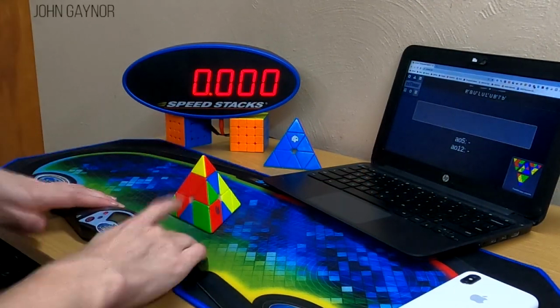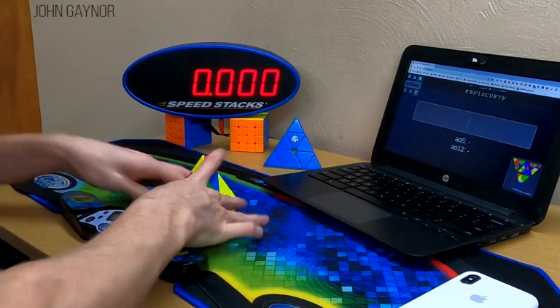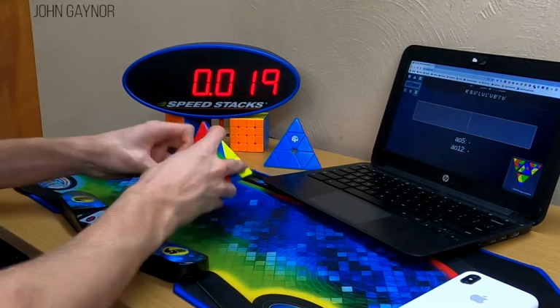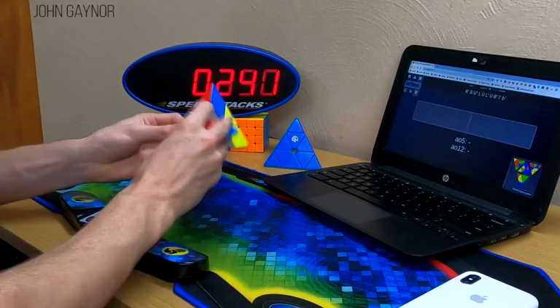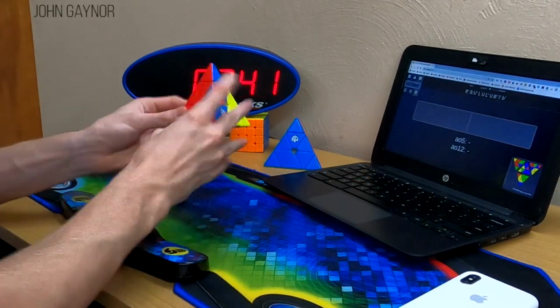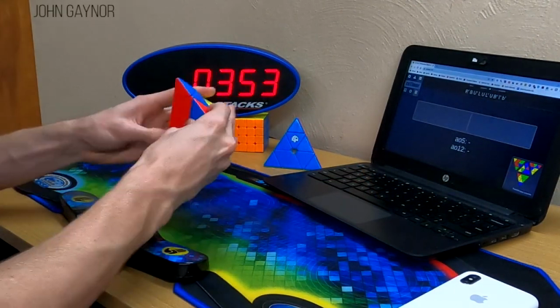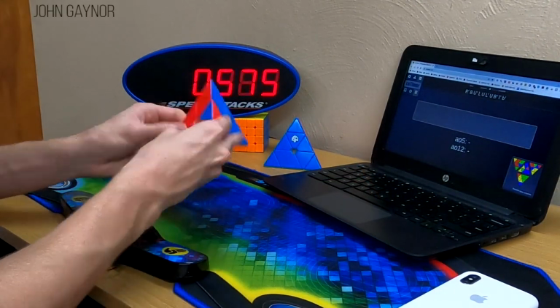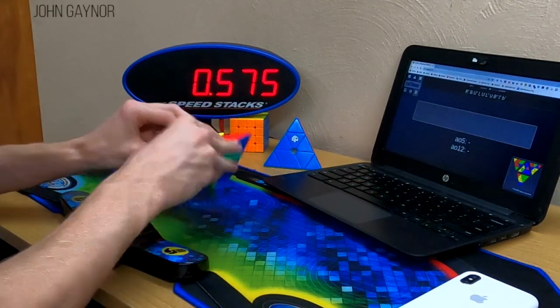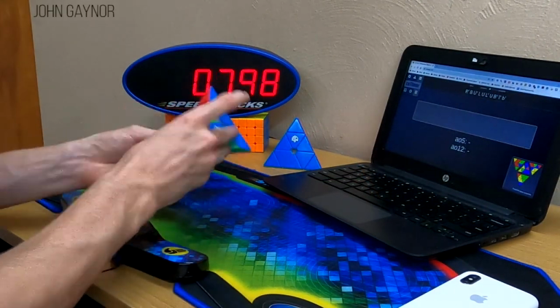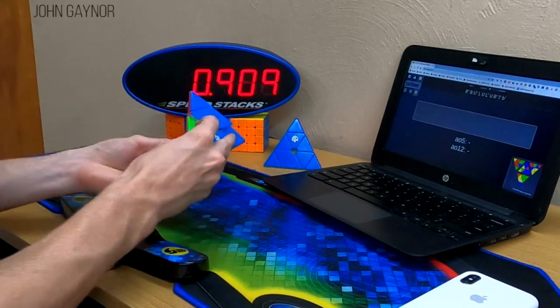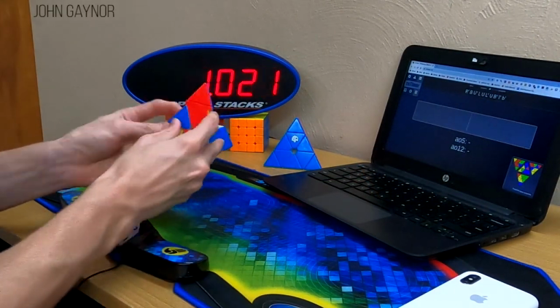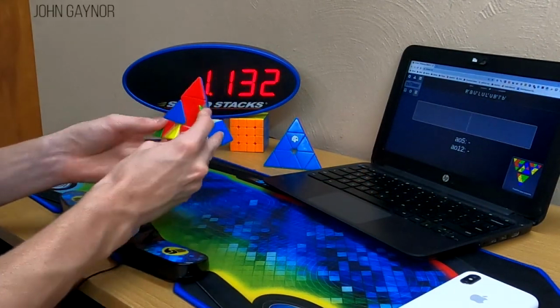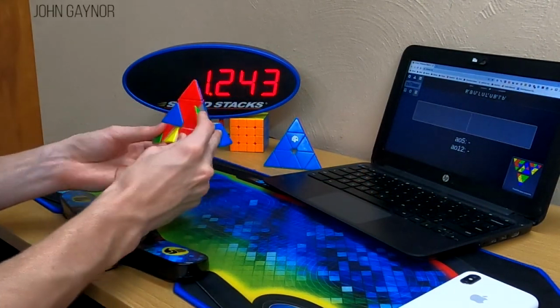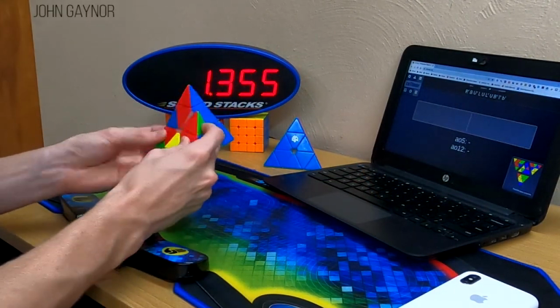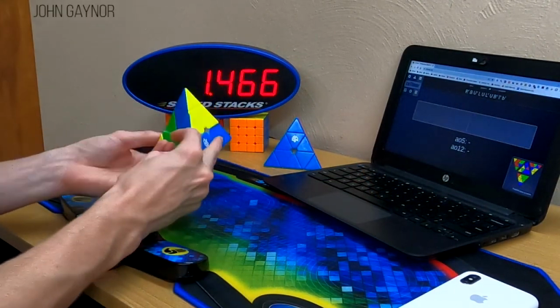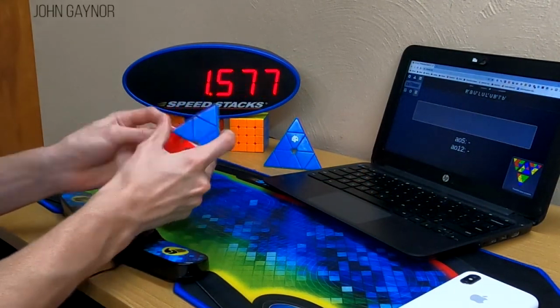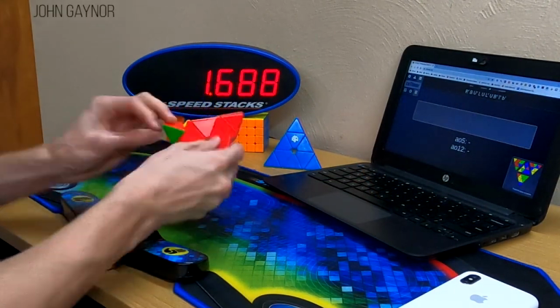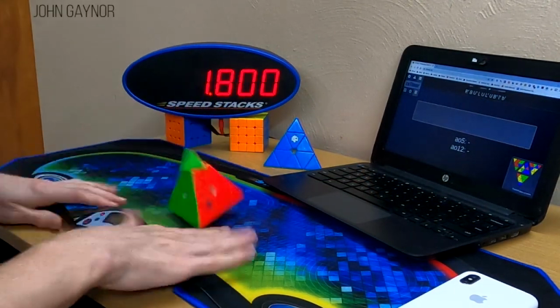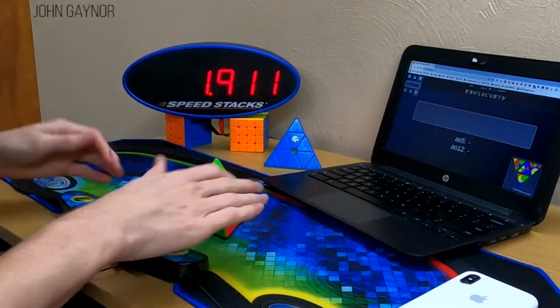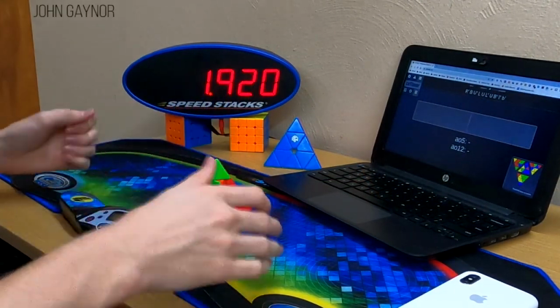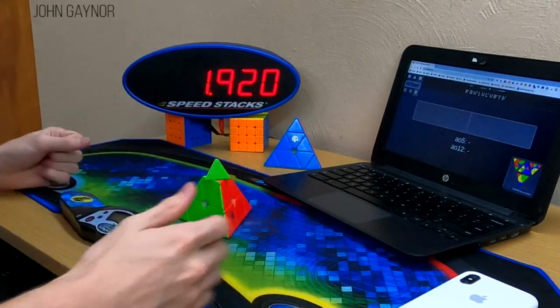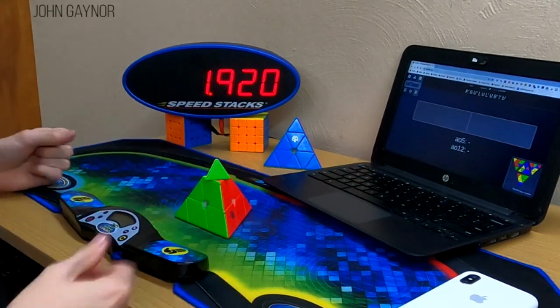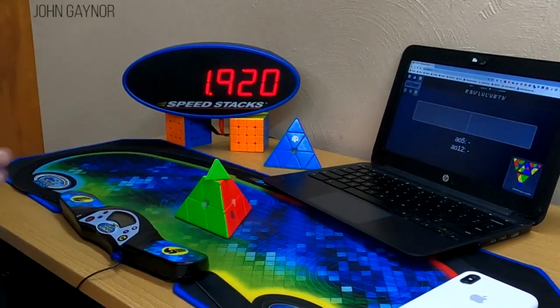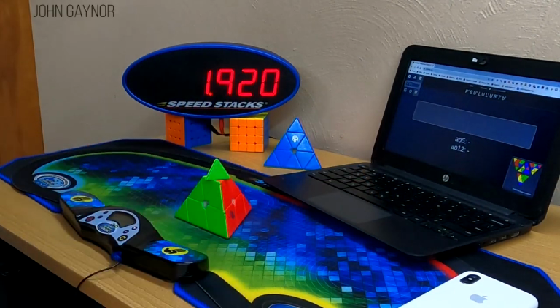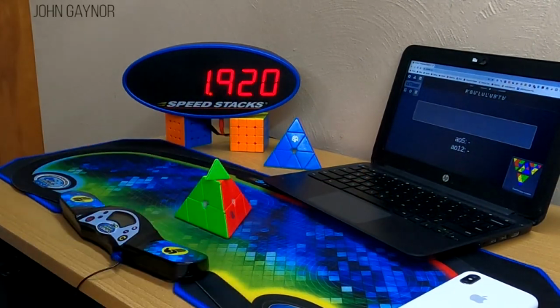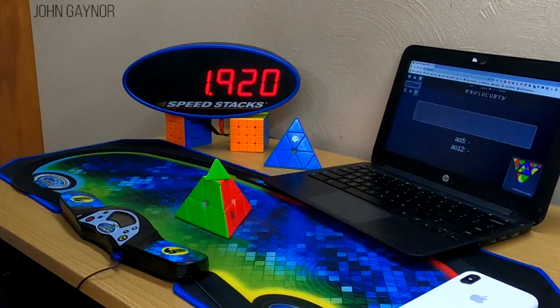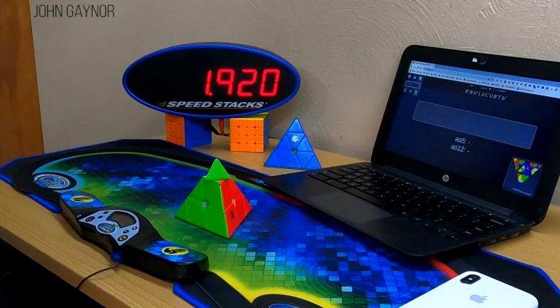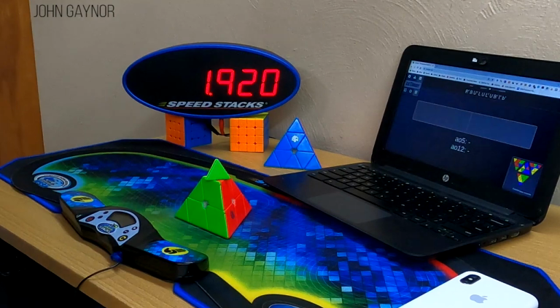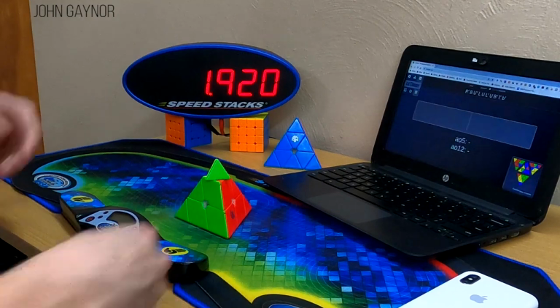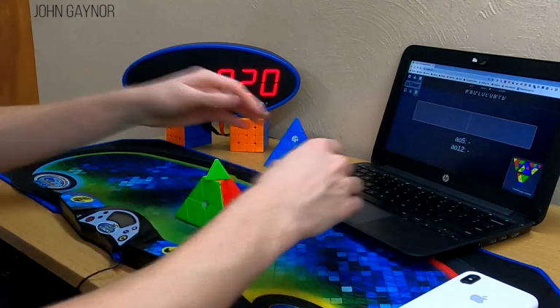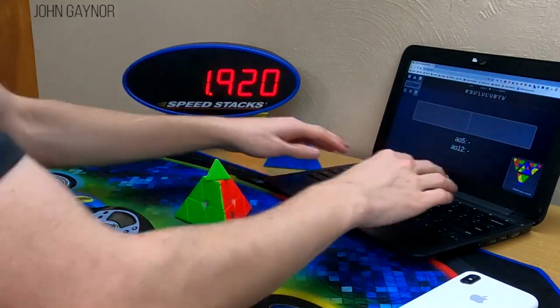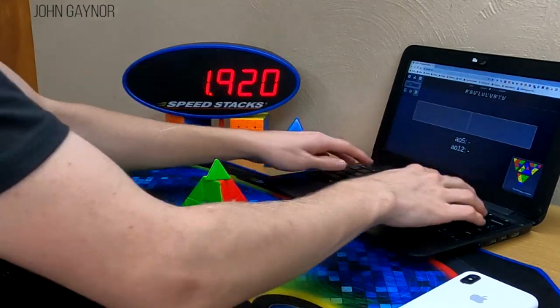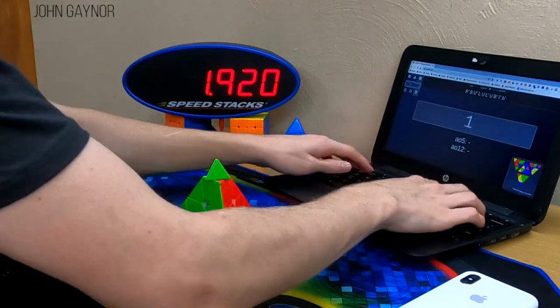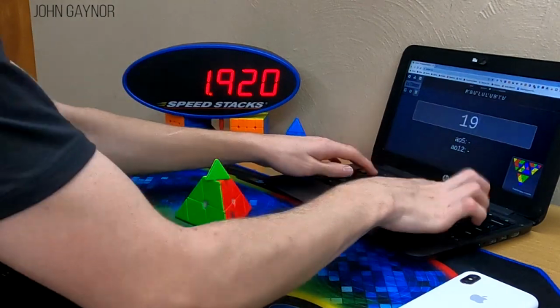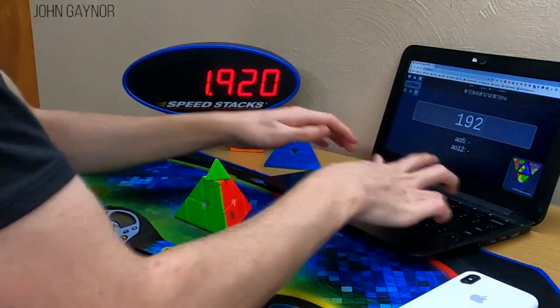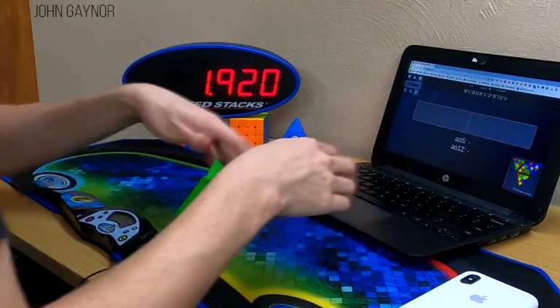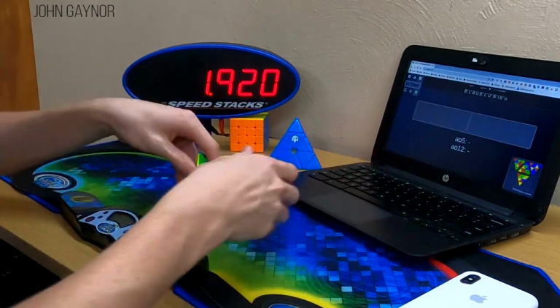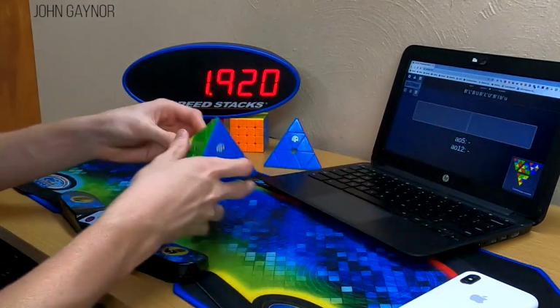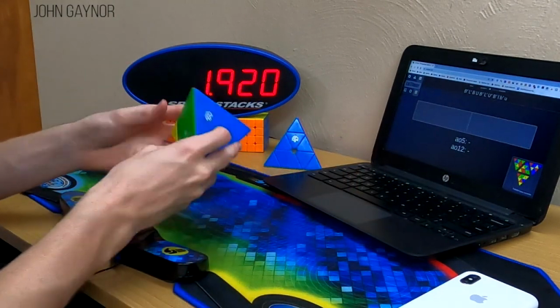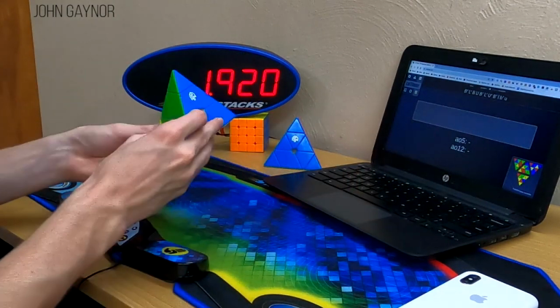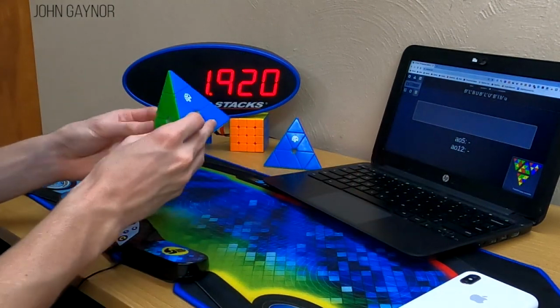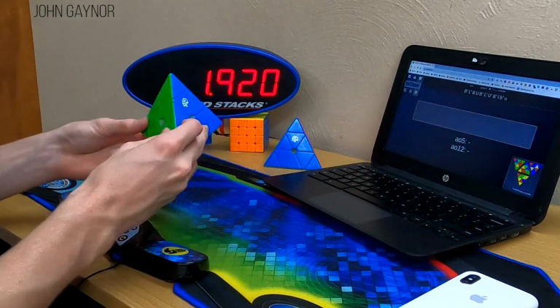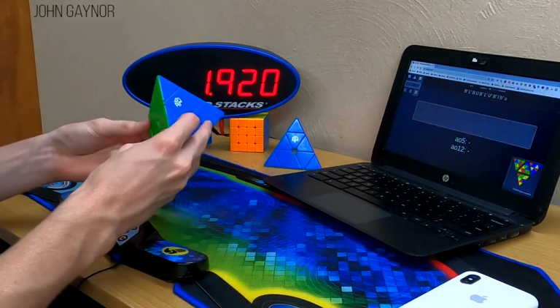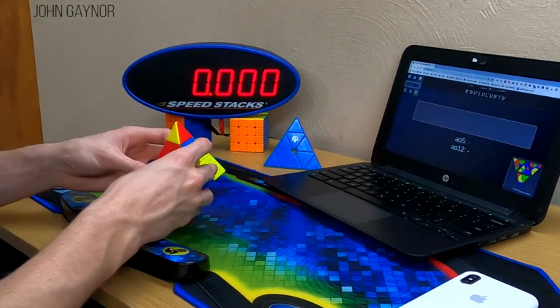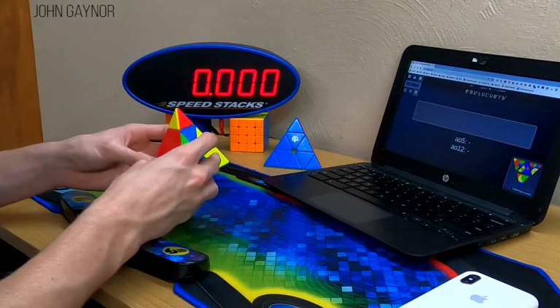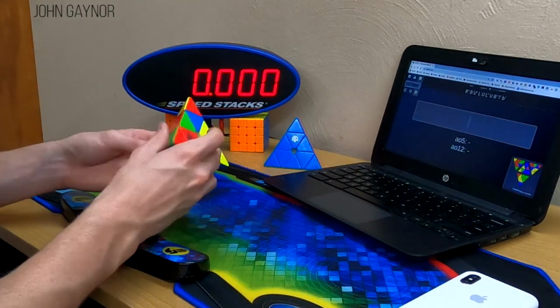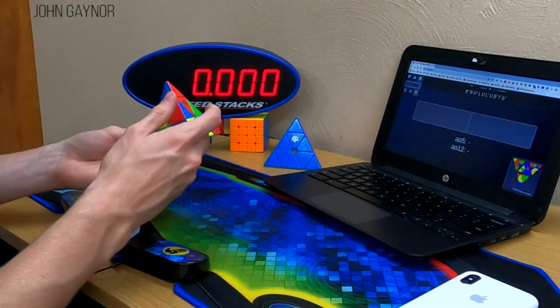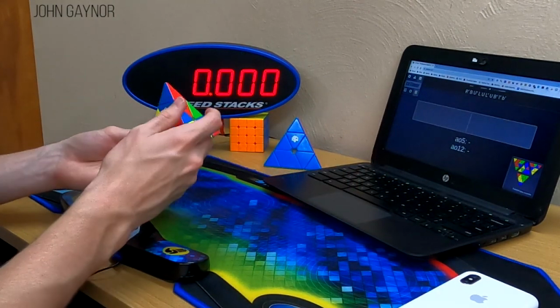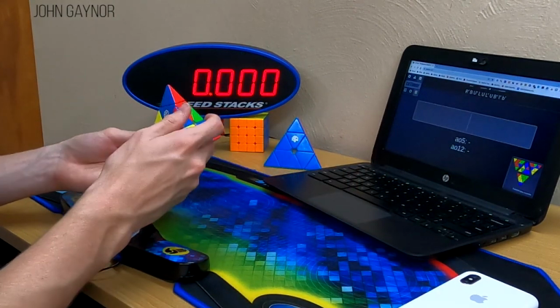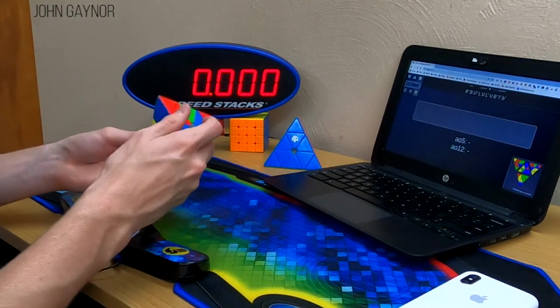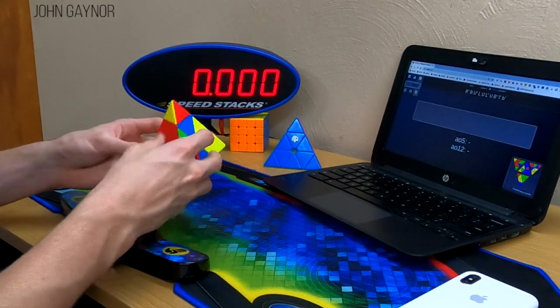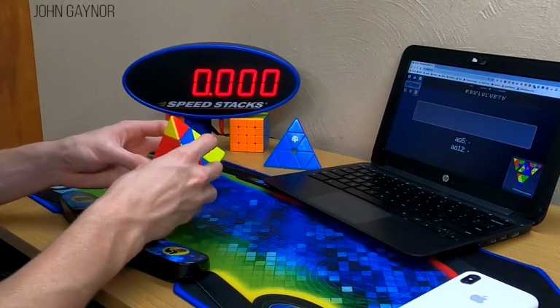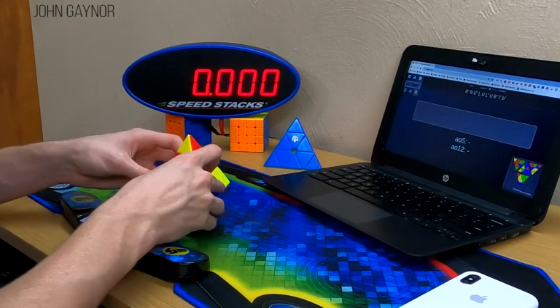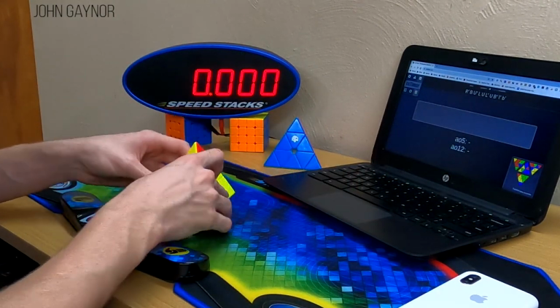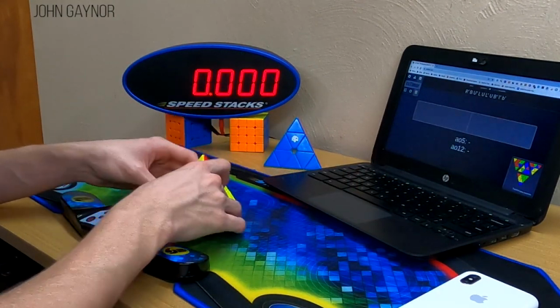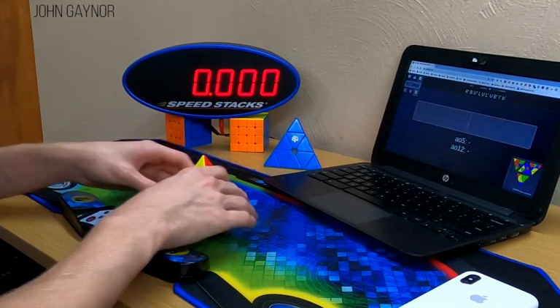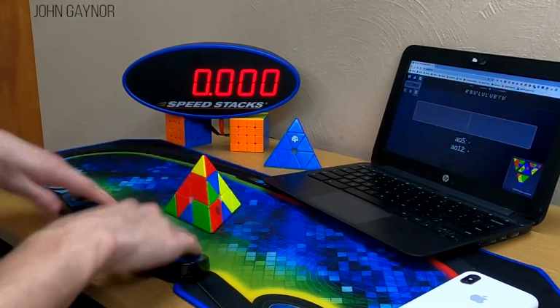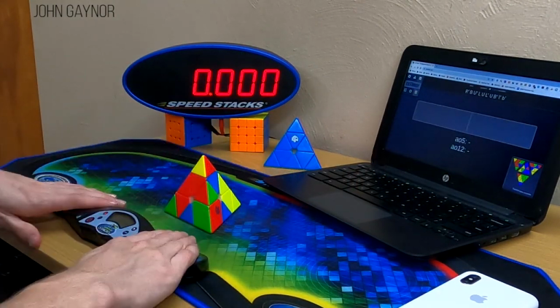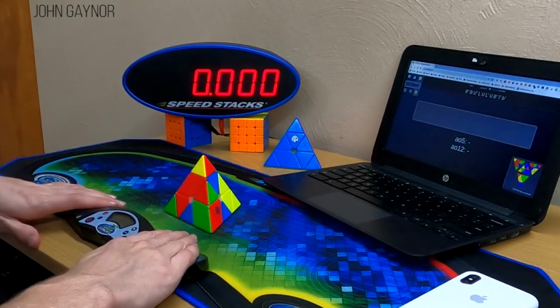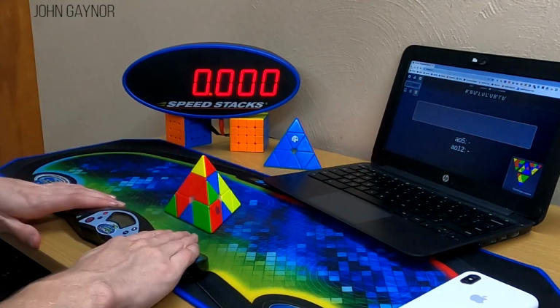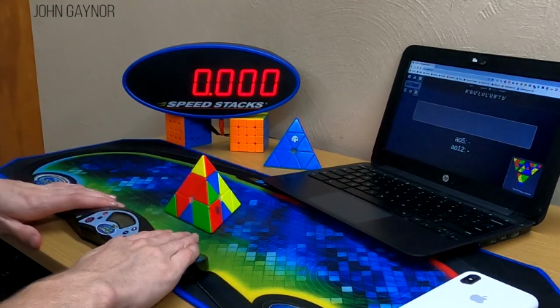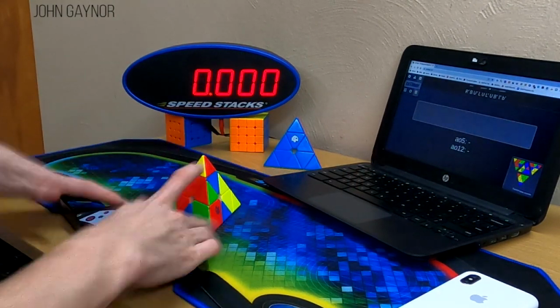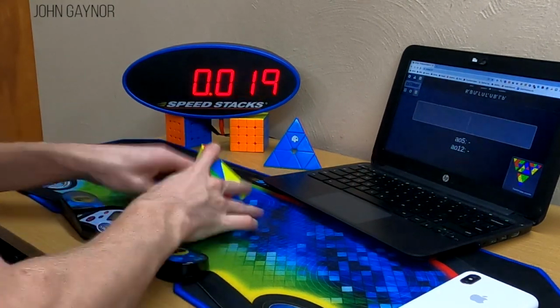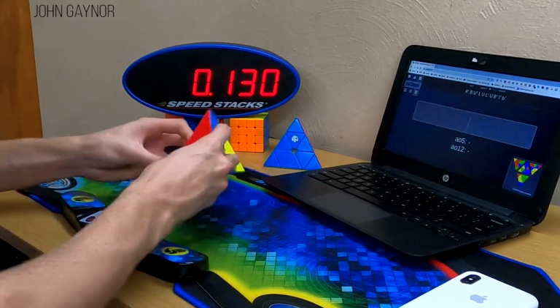The tips are relatively strong, but the magnets are not glued in so they can be removed. Over time, I've found that two magnets is the most similar strength to other good Pyraminxes.